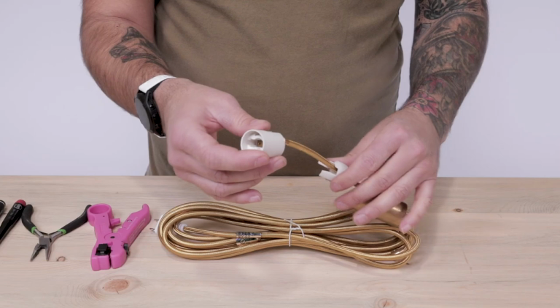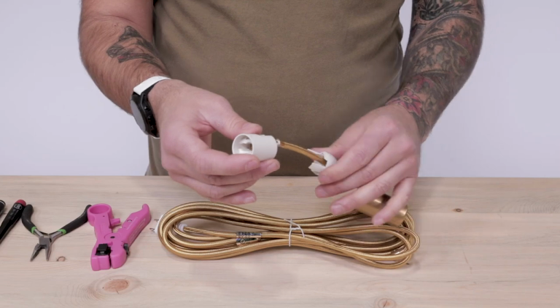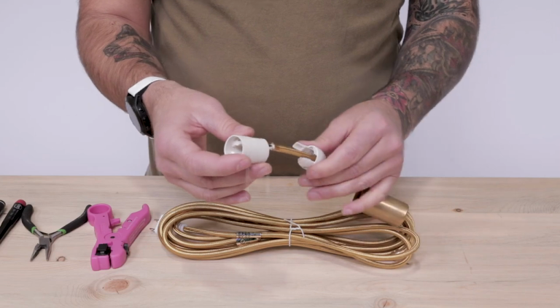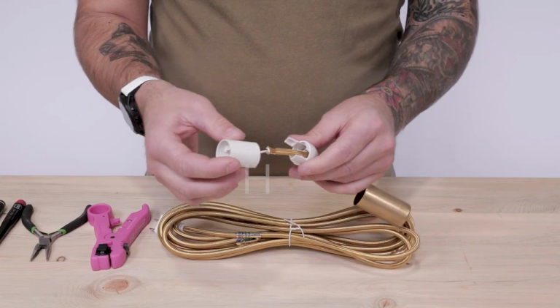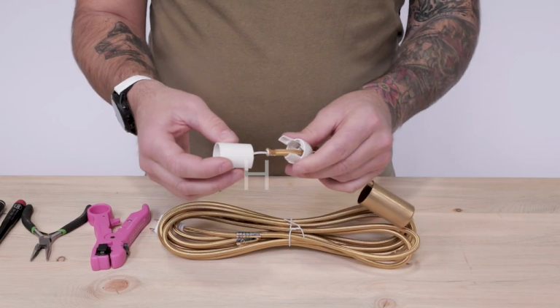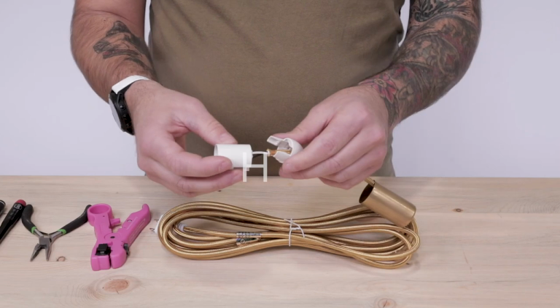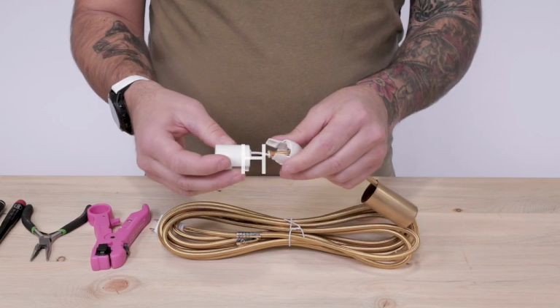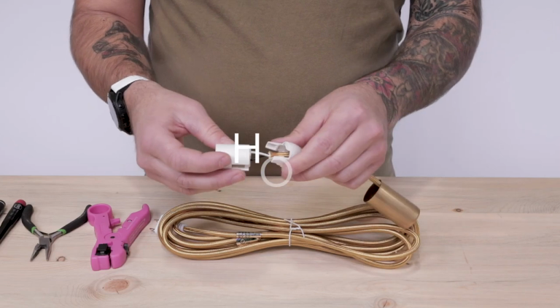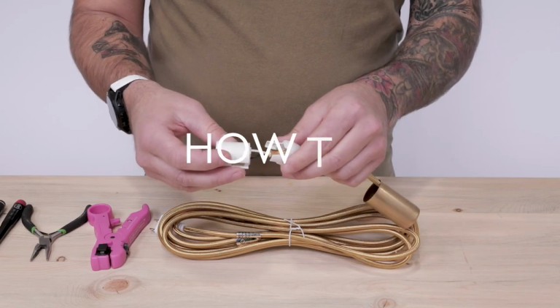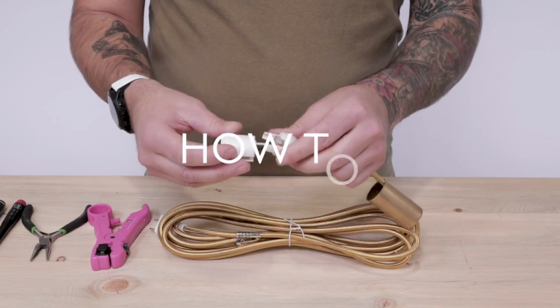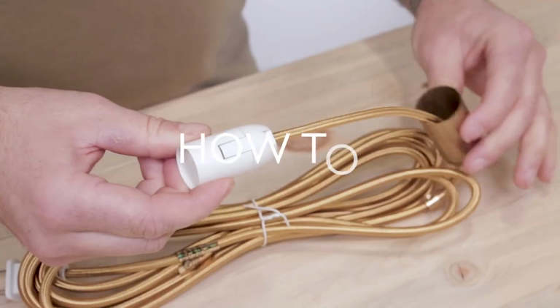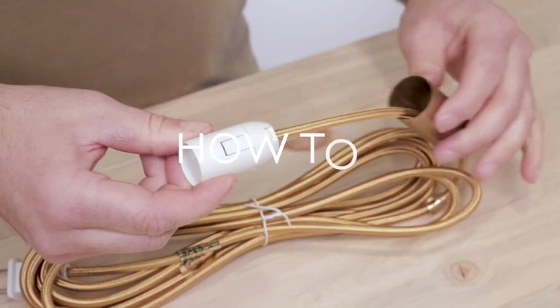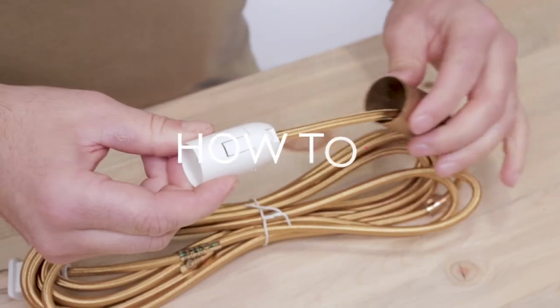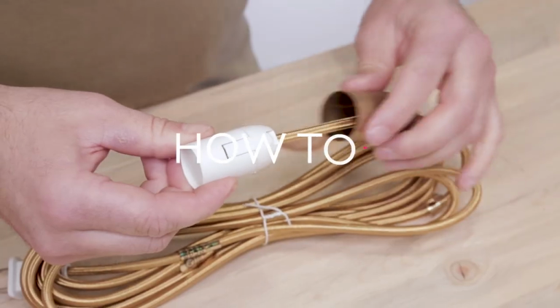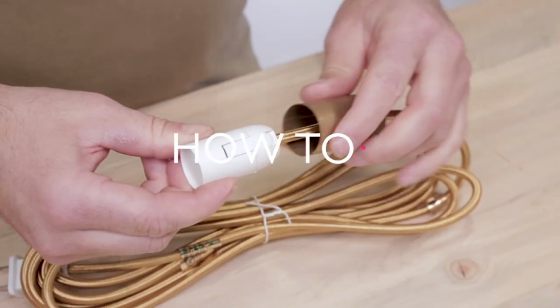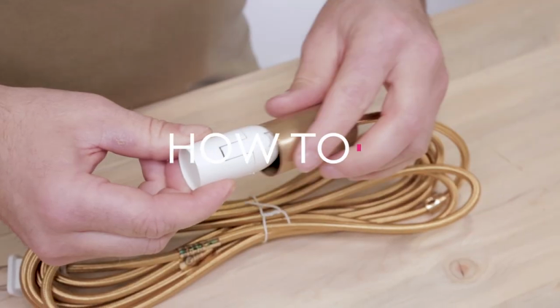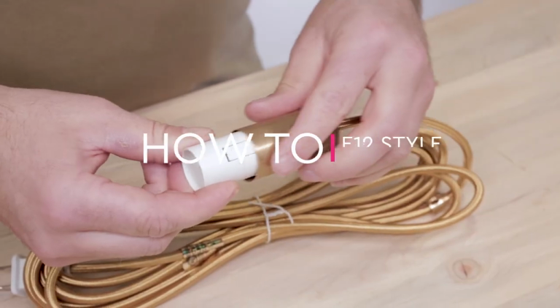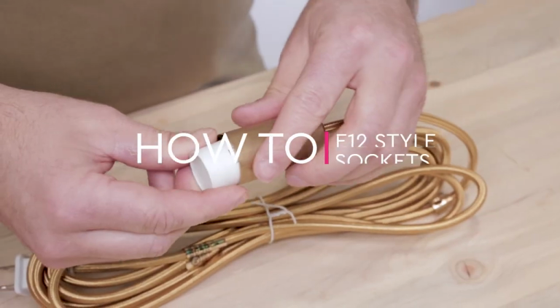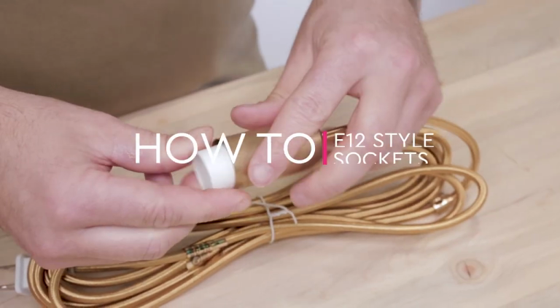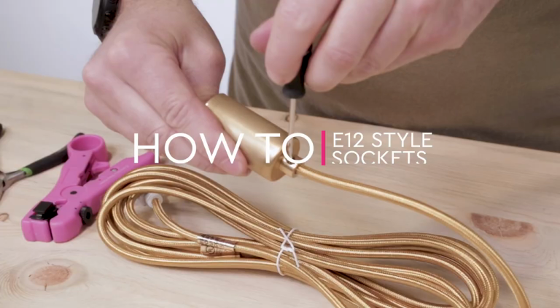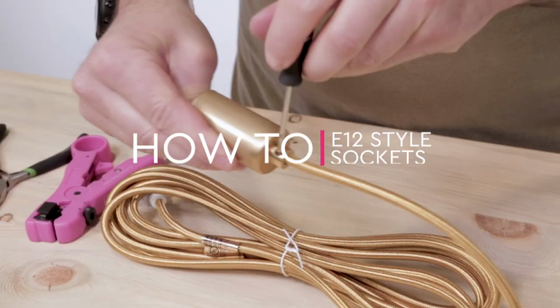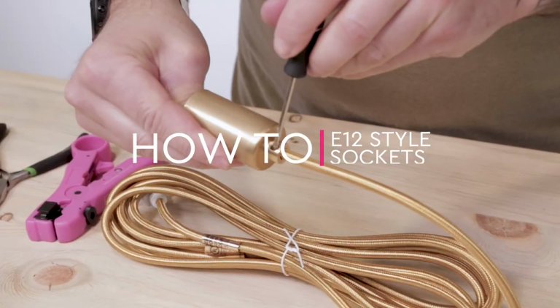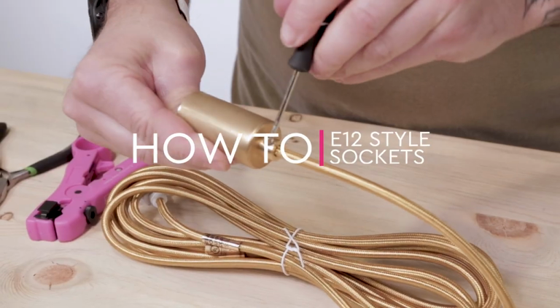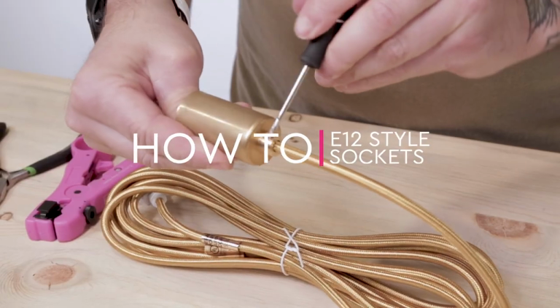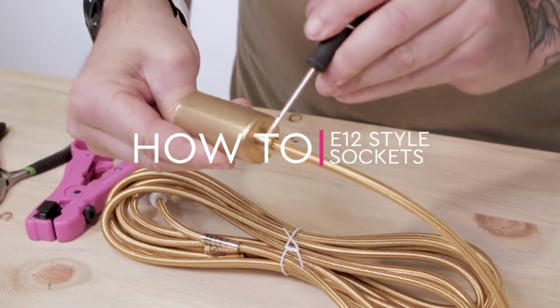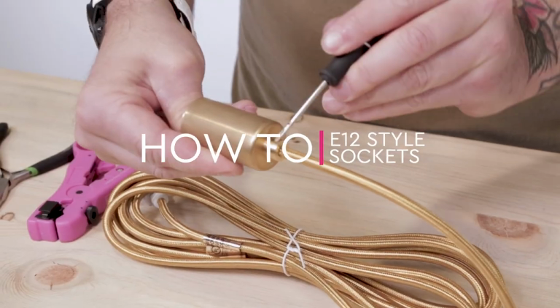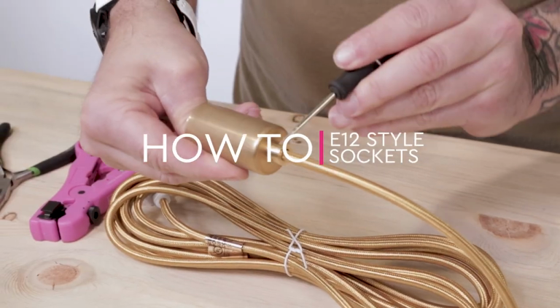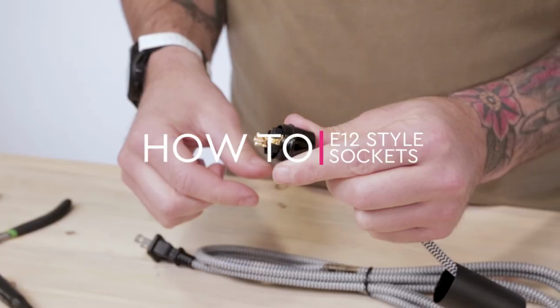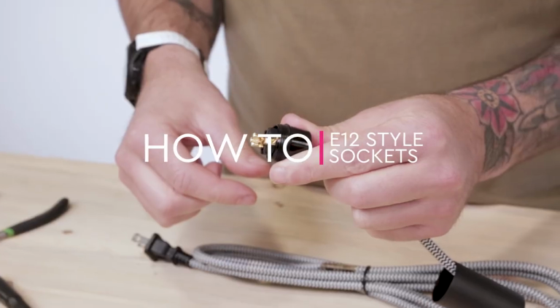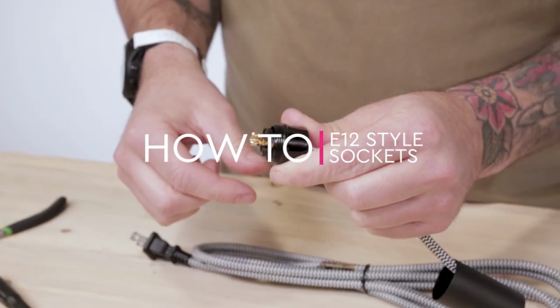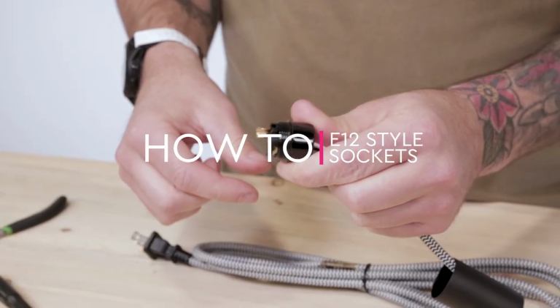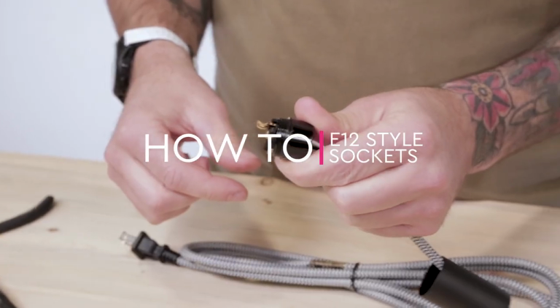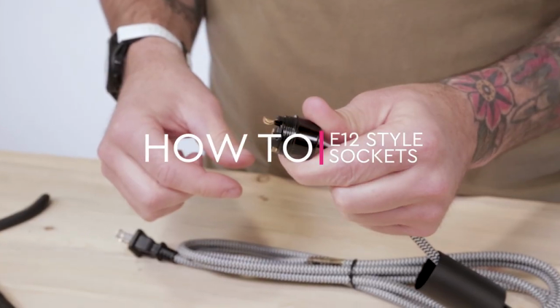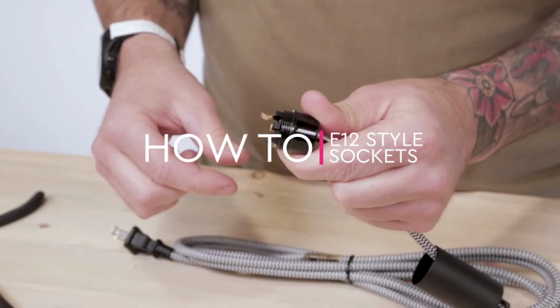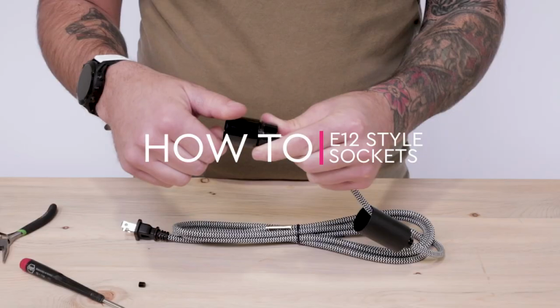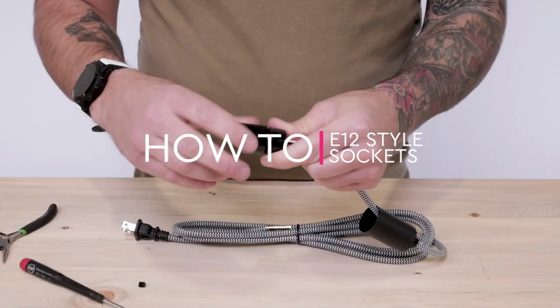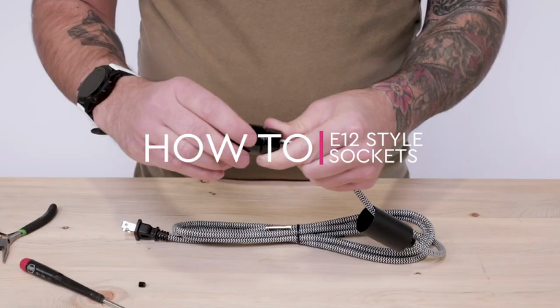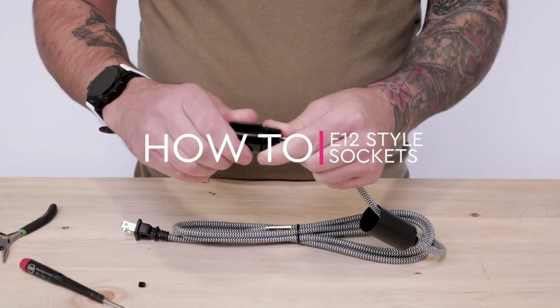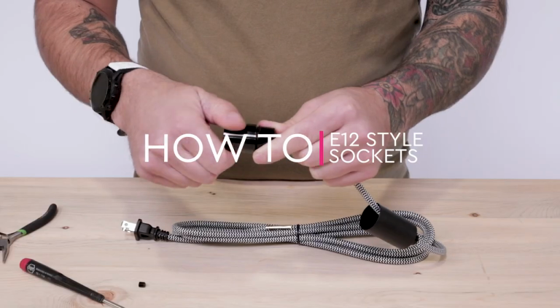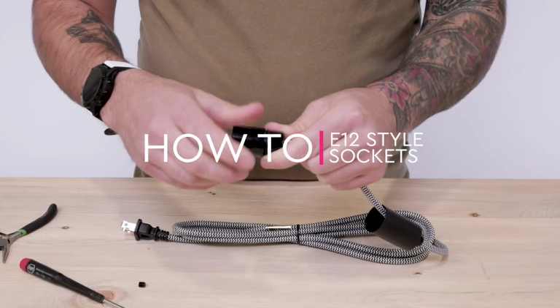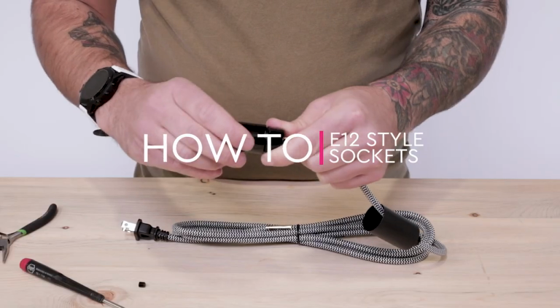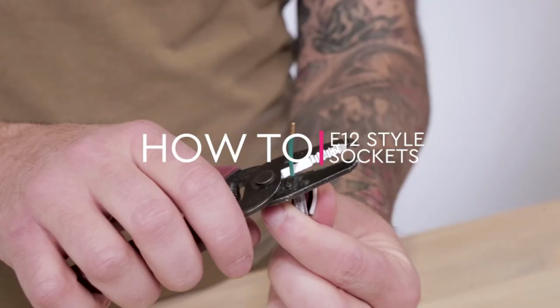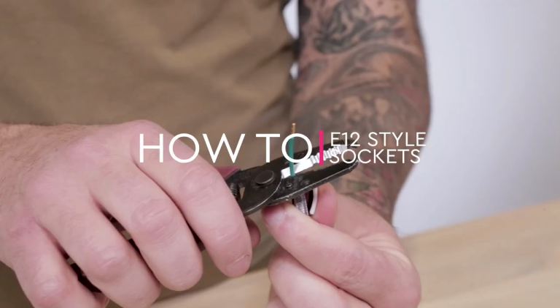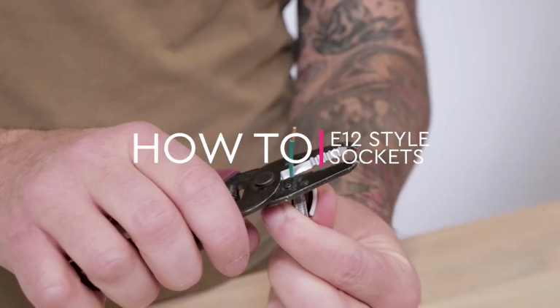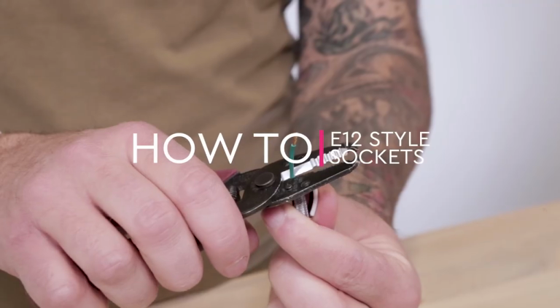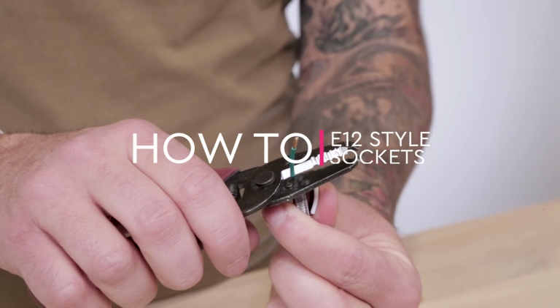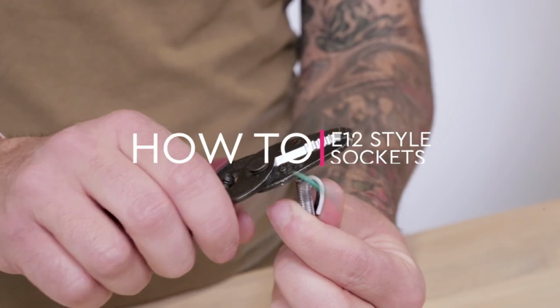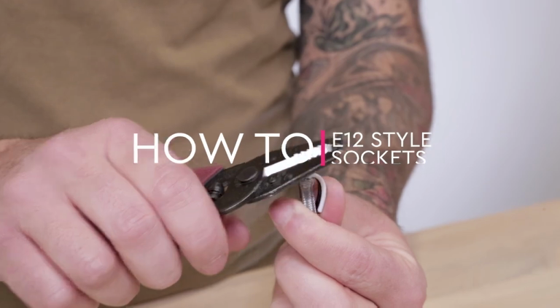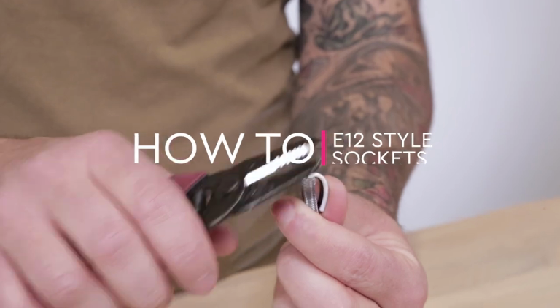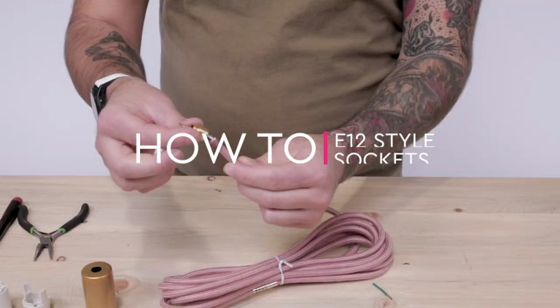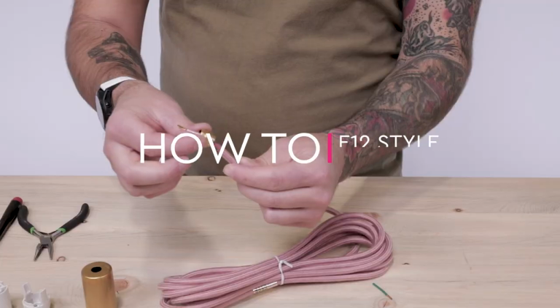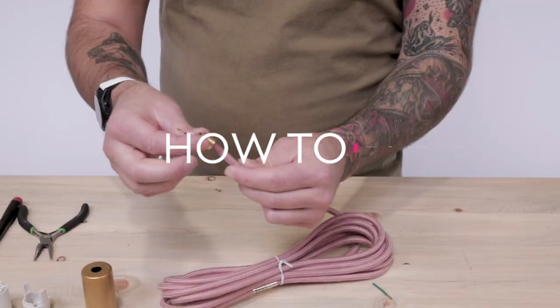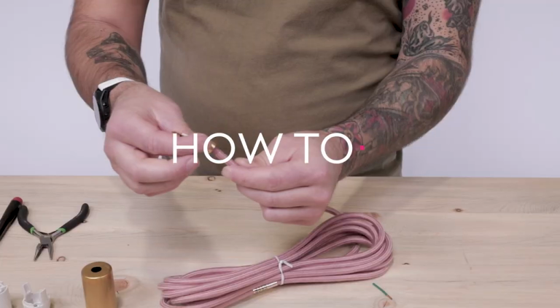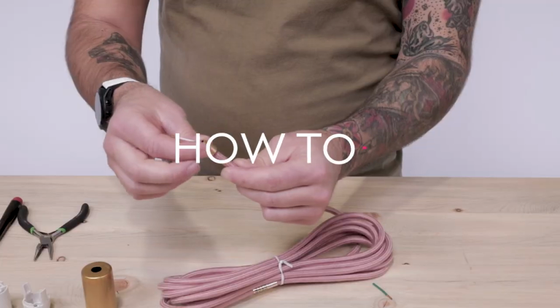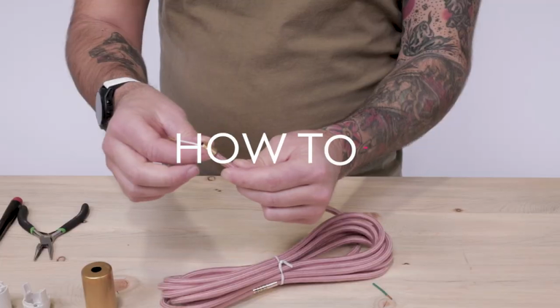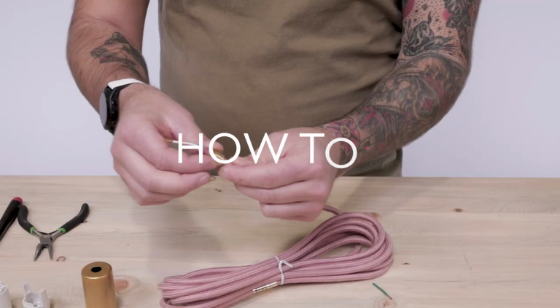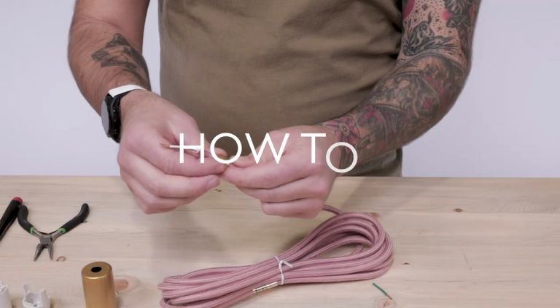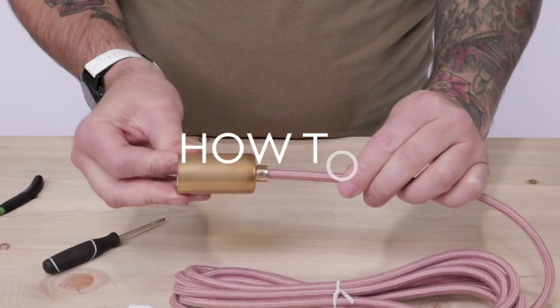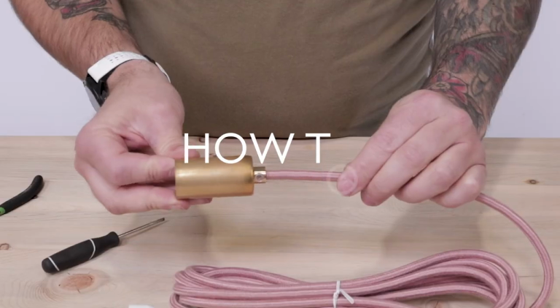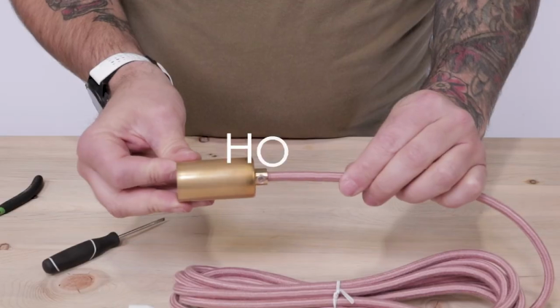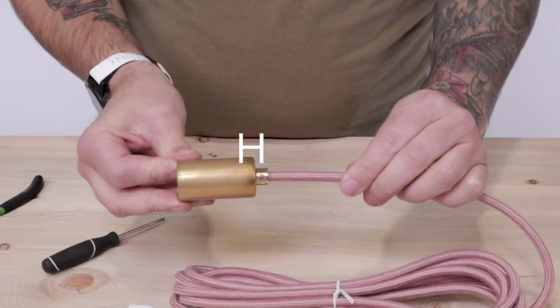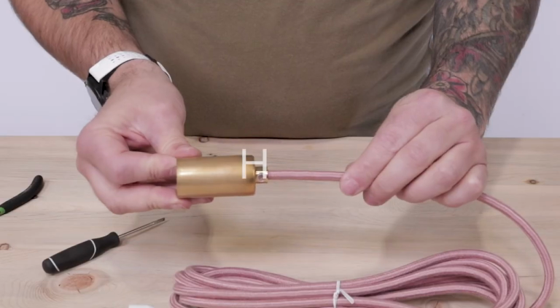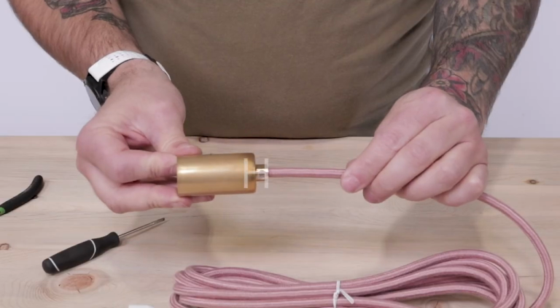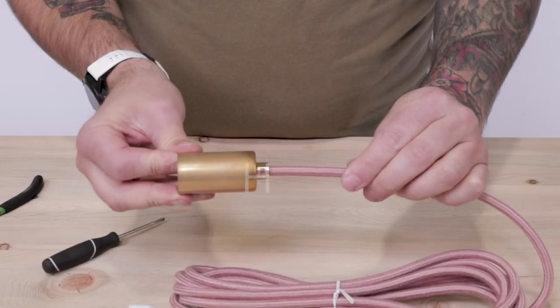Hey guys, in this tutorial we'll show you how to wire up our black and ivory E12 sockets to 2 and 3 conductor cord using our power whips.